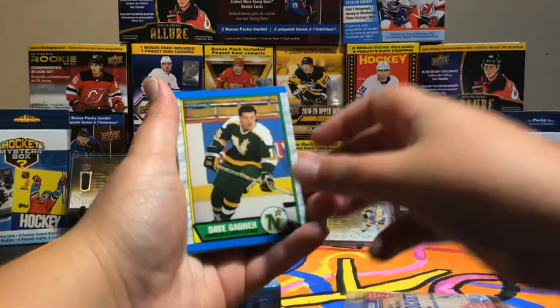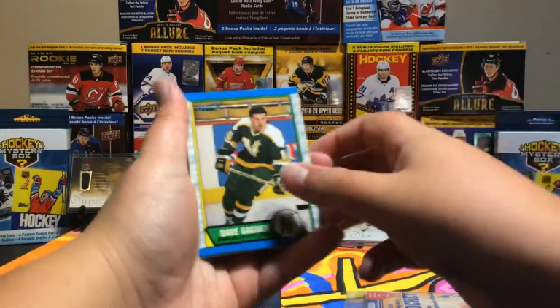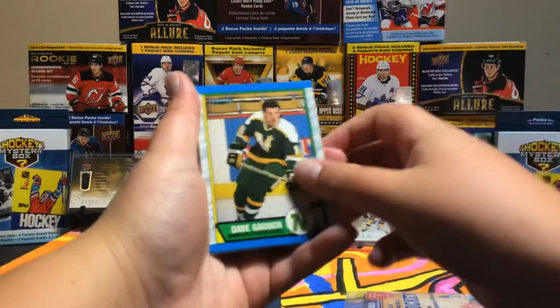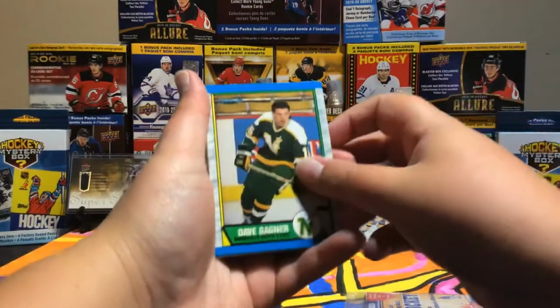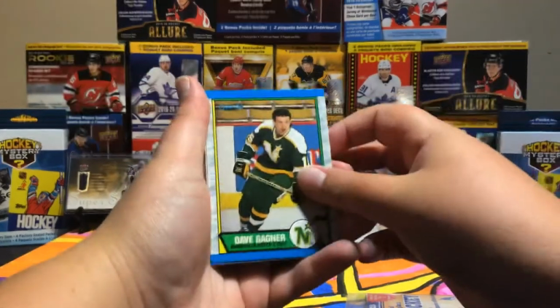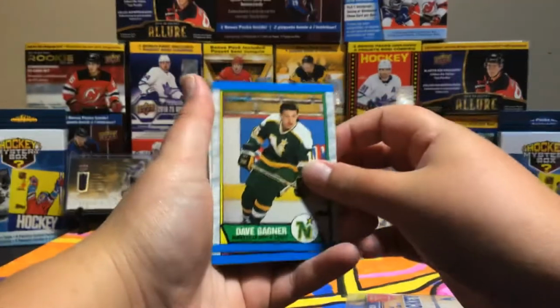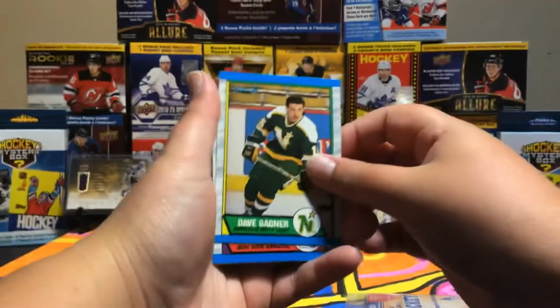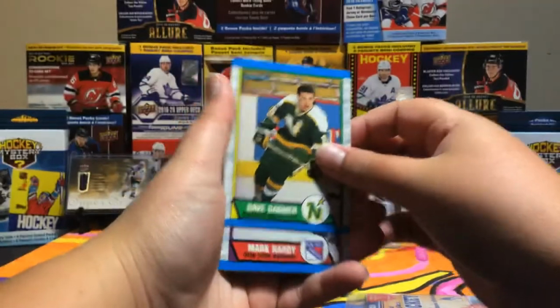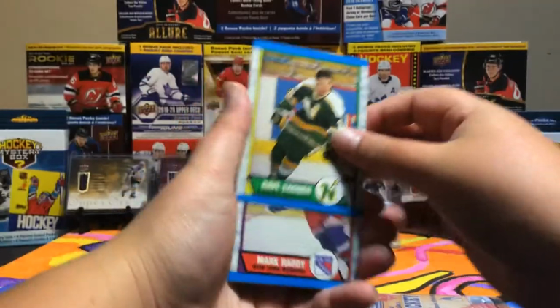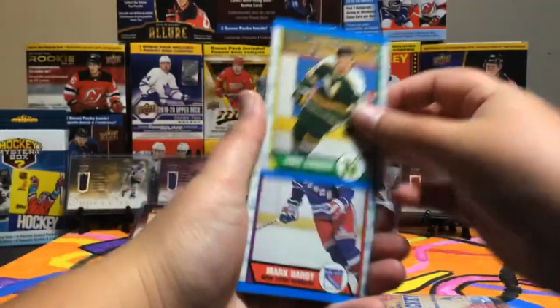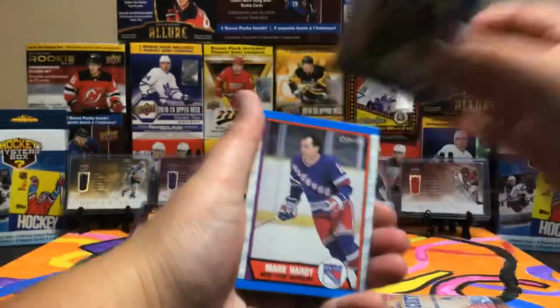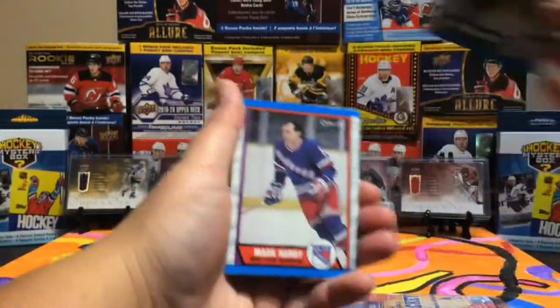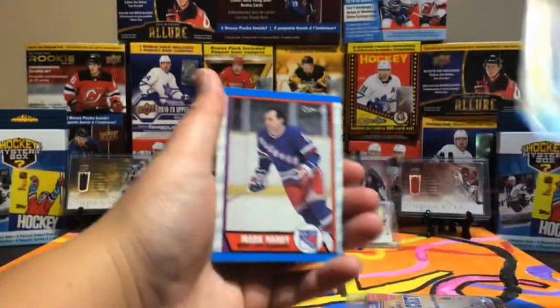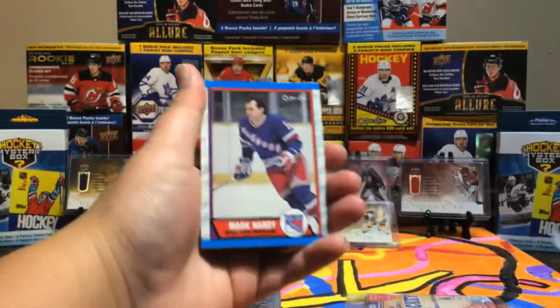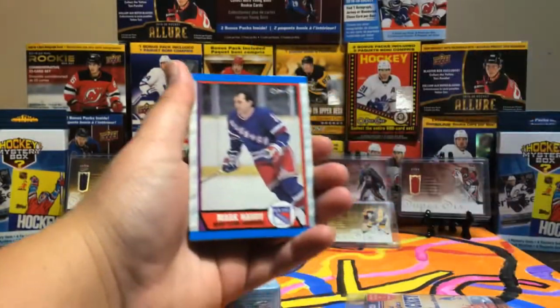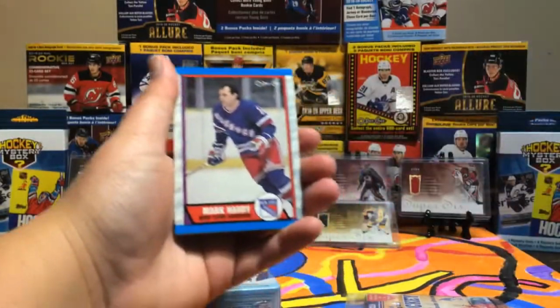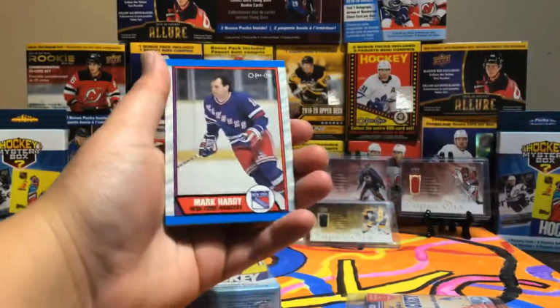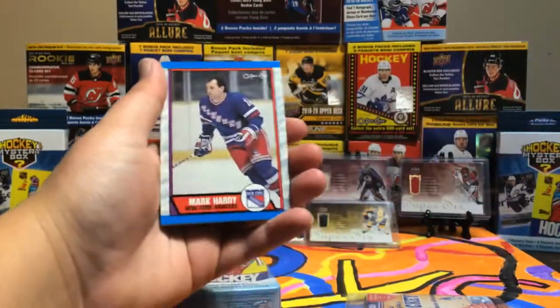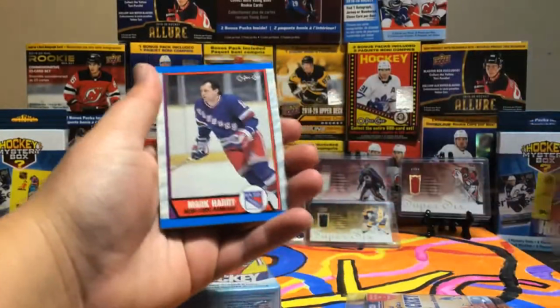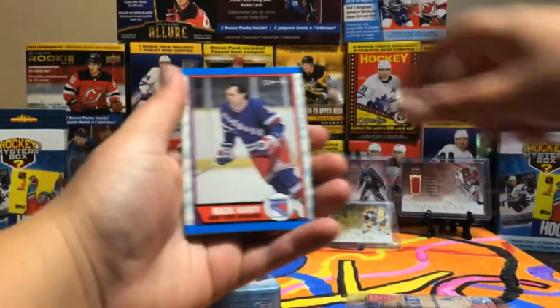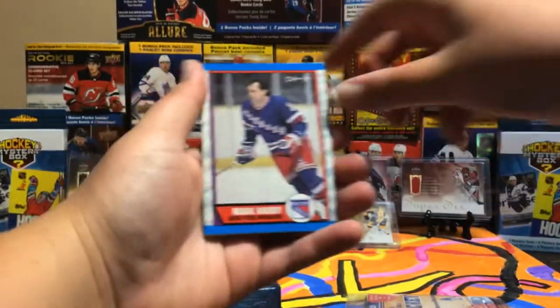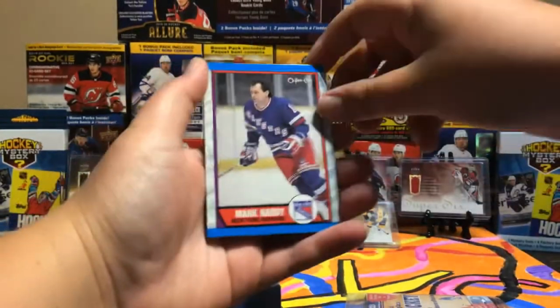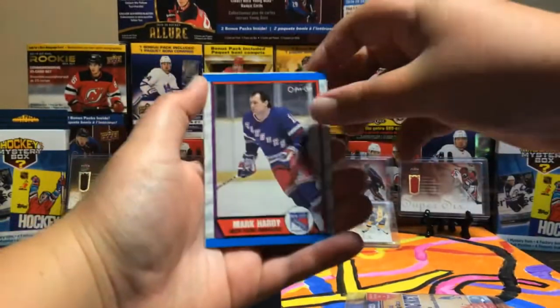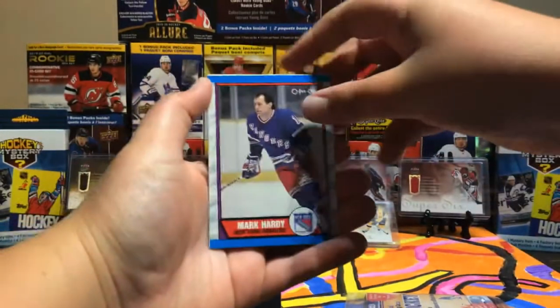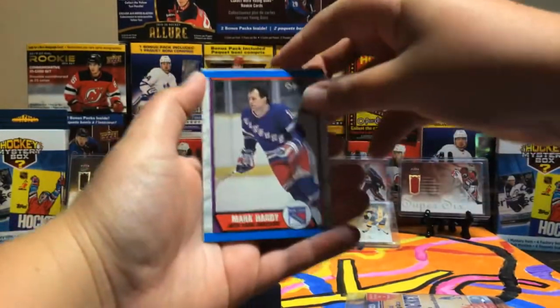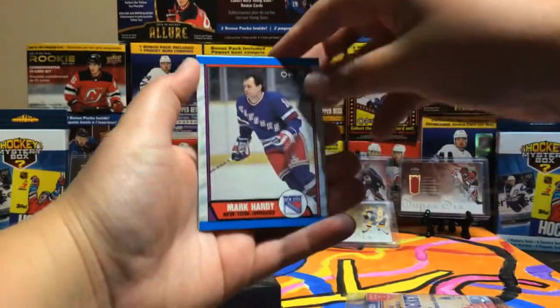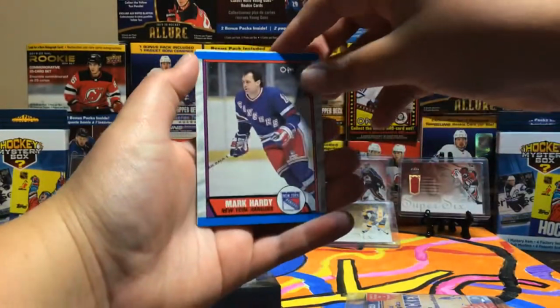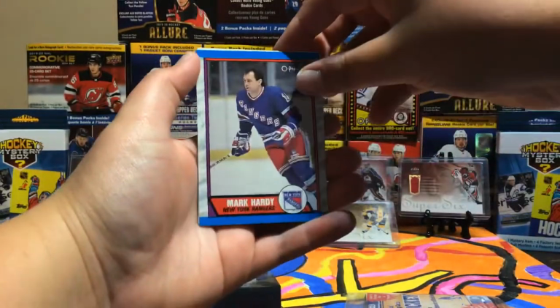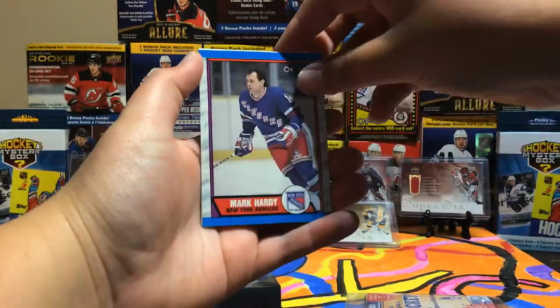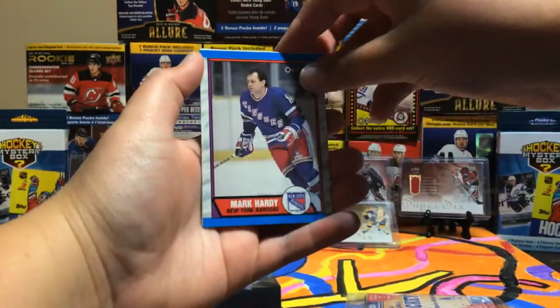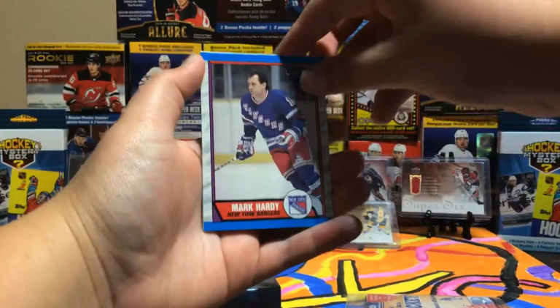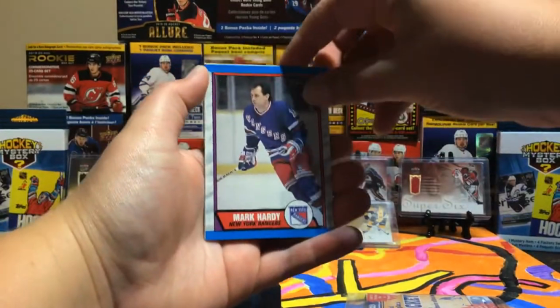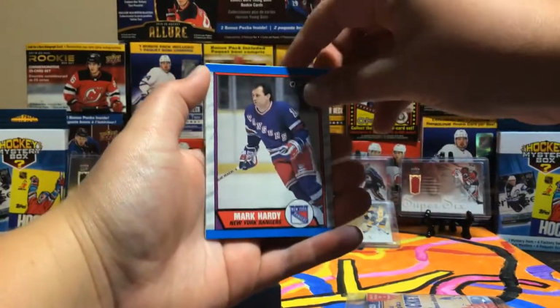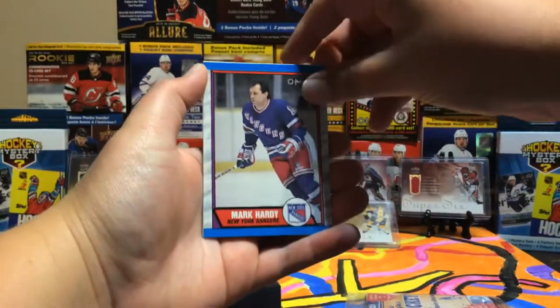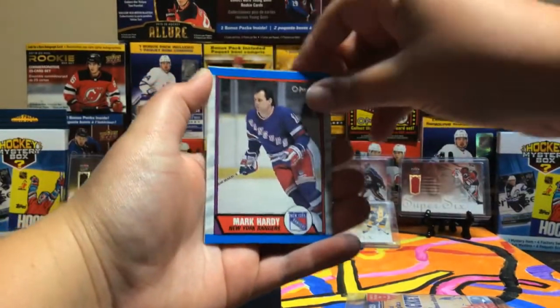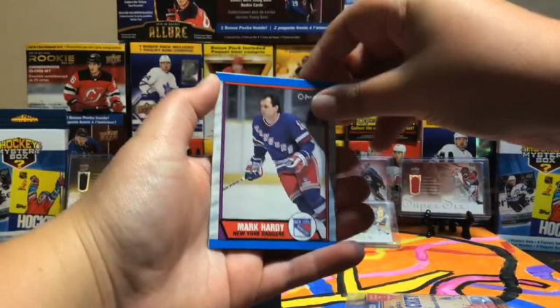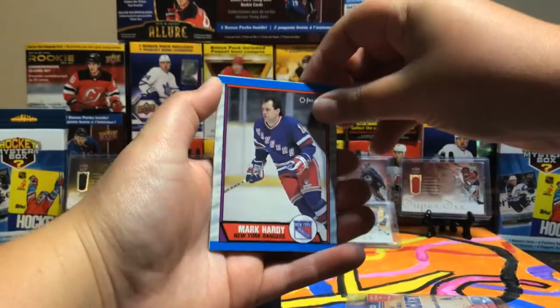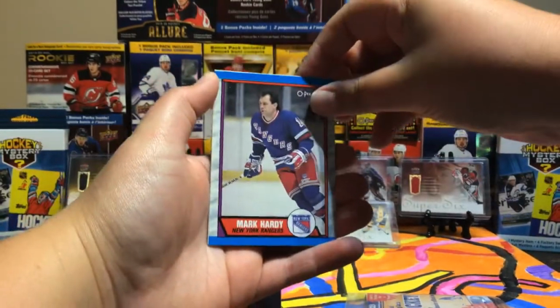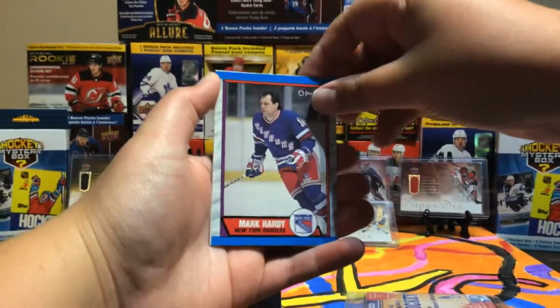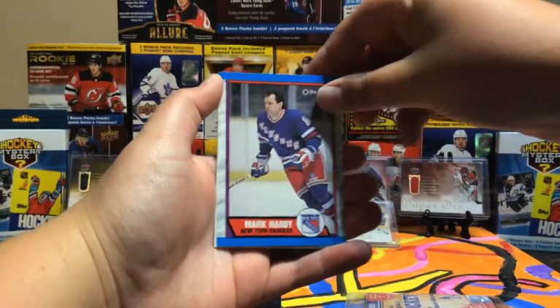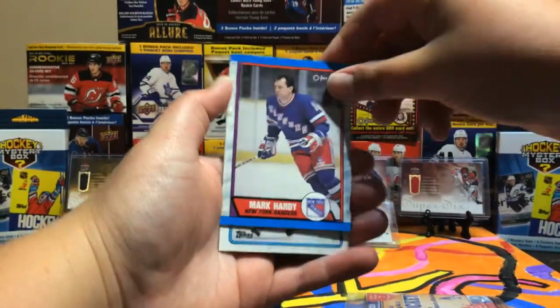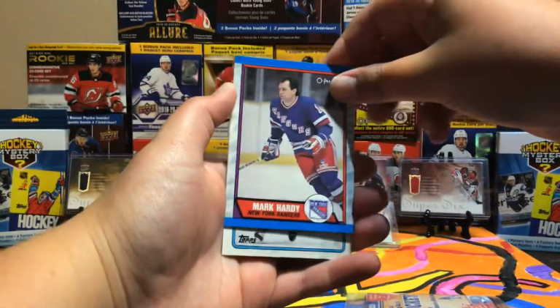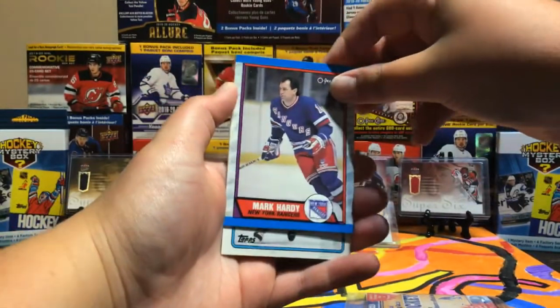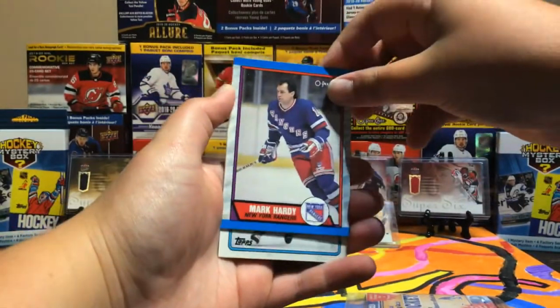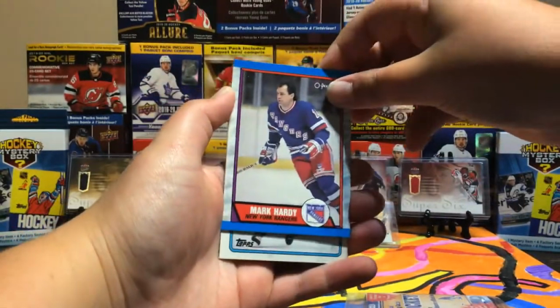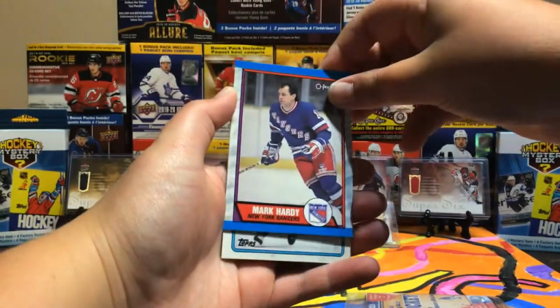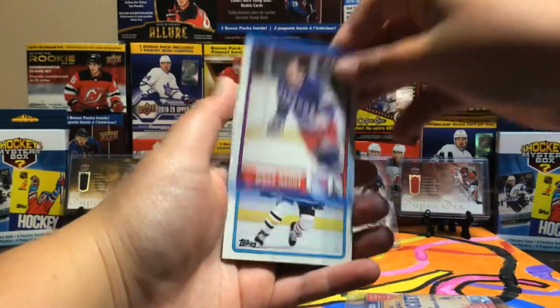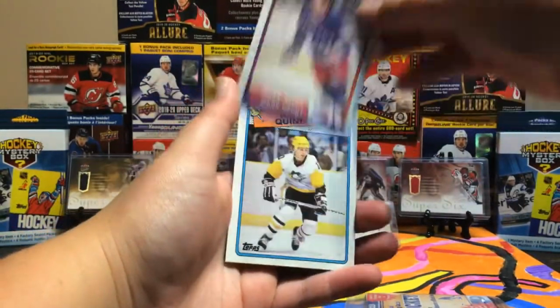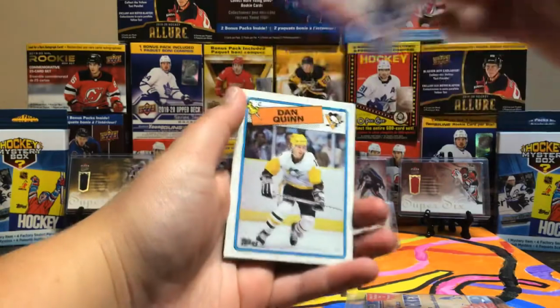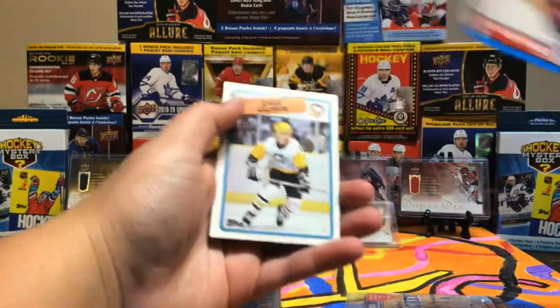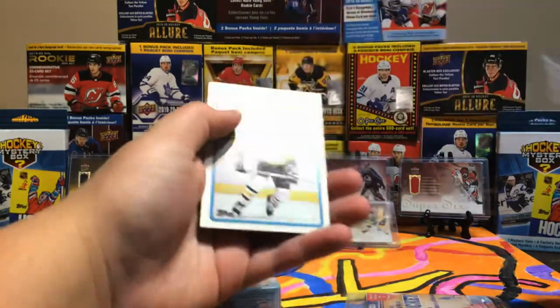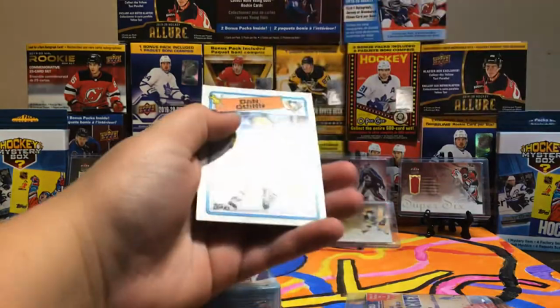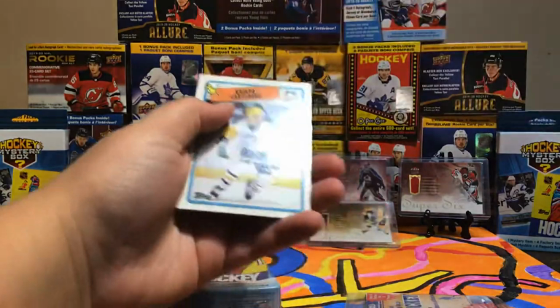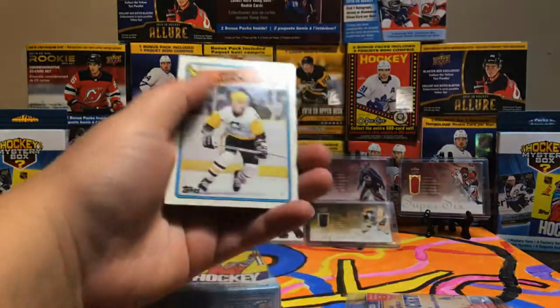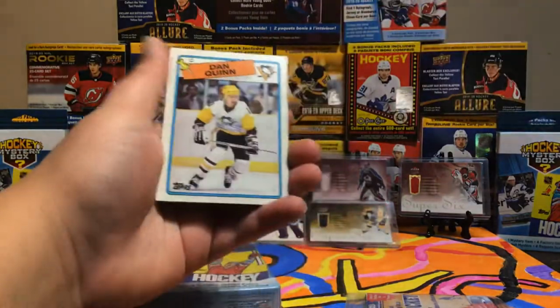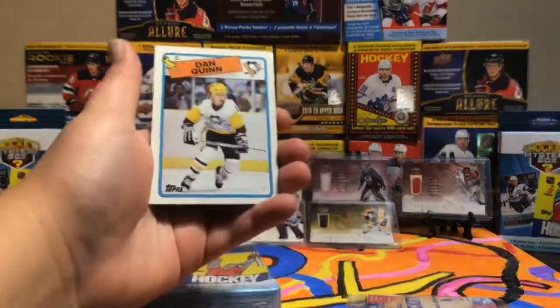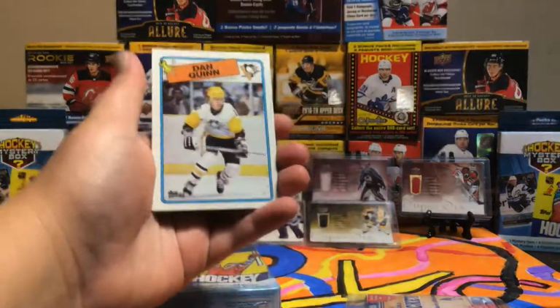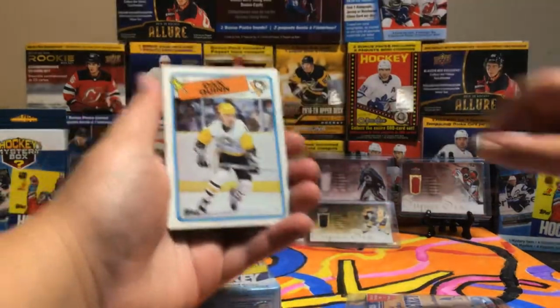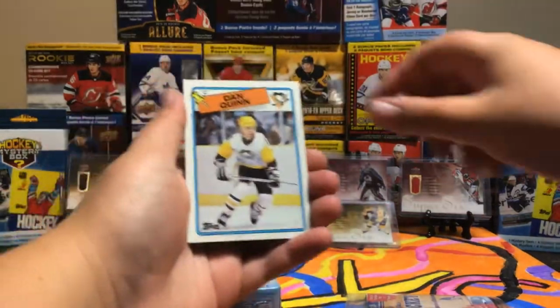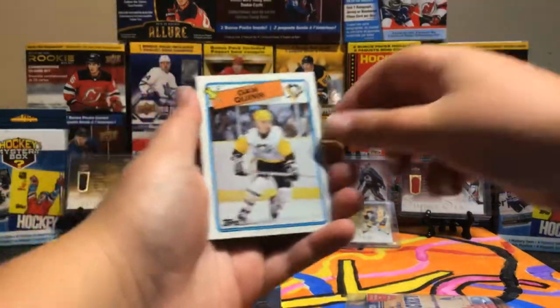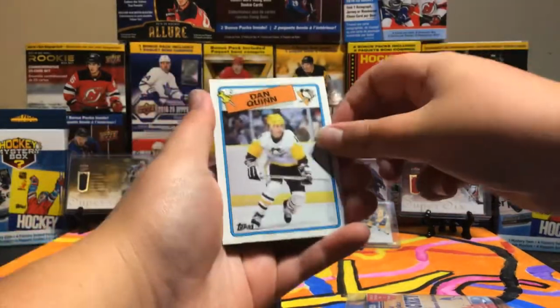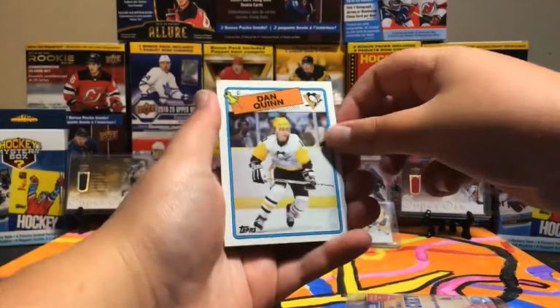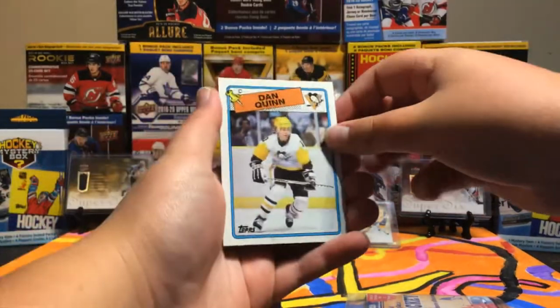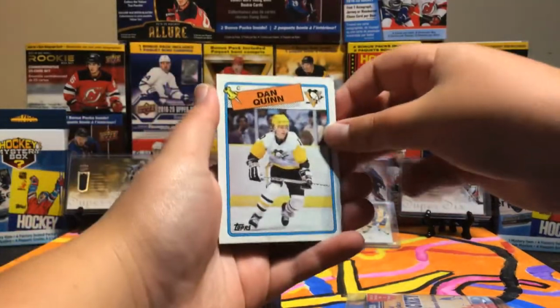From the 70s to 80s pack: Dave Gagne, Mike Hart or Mark Hardy, and Dan Quinn.